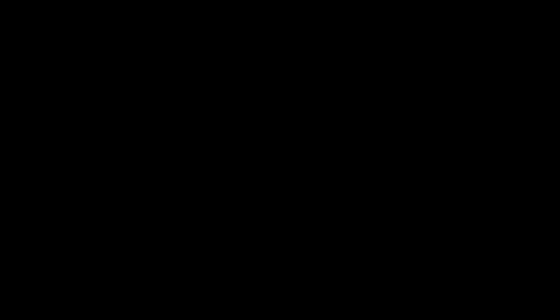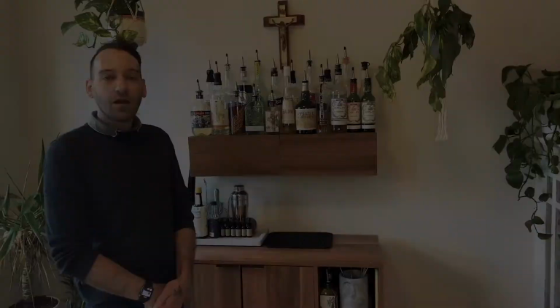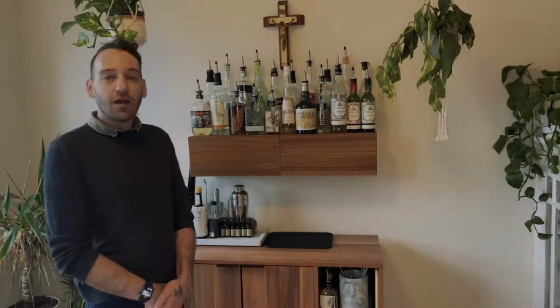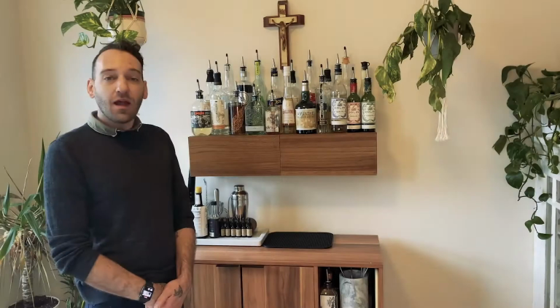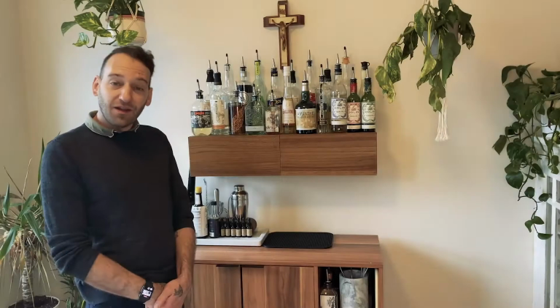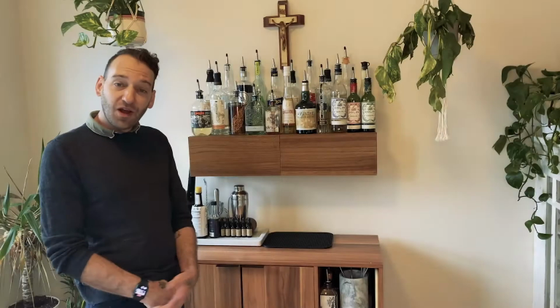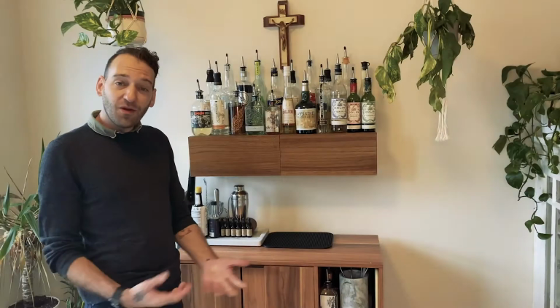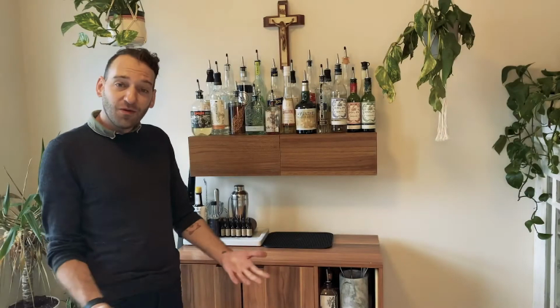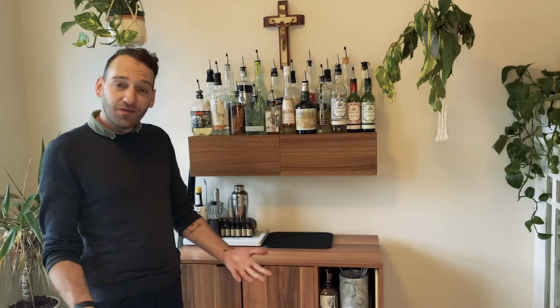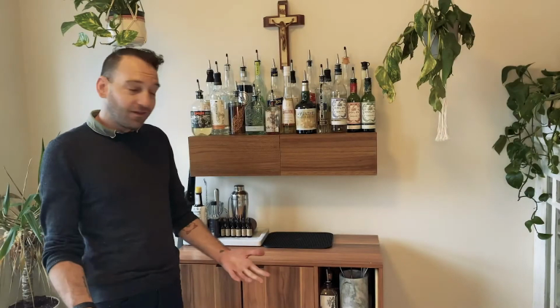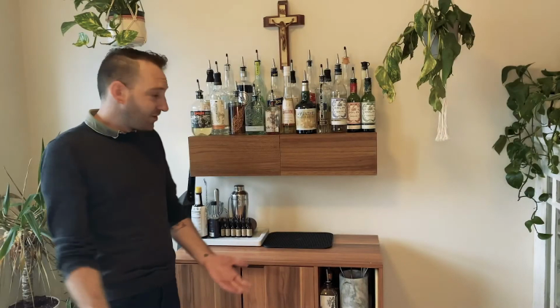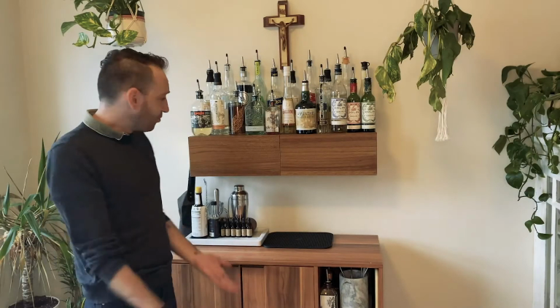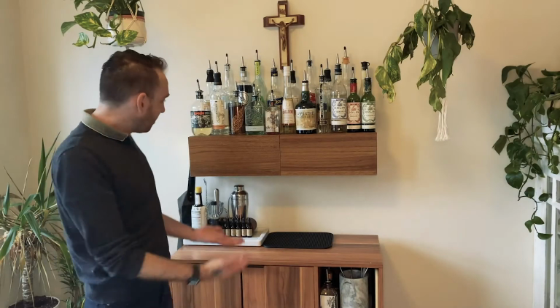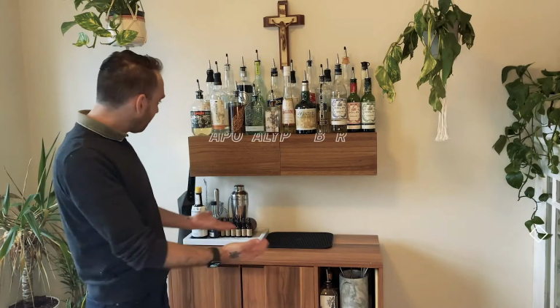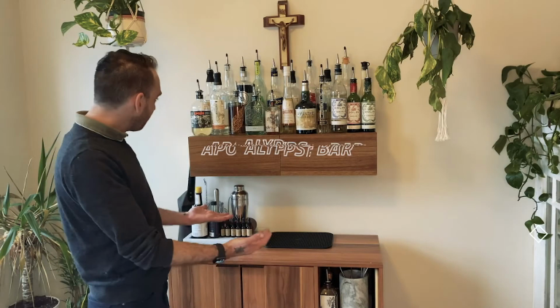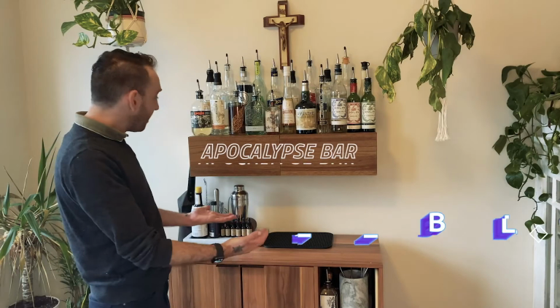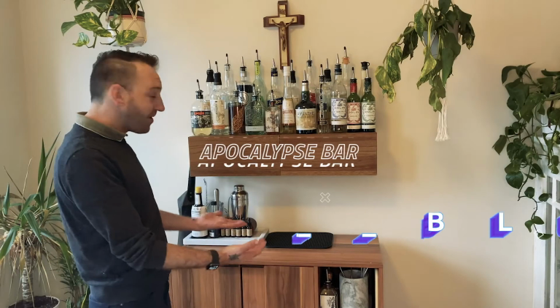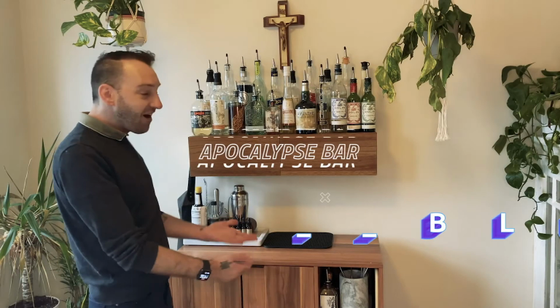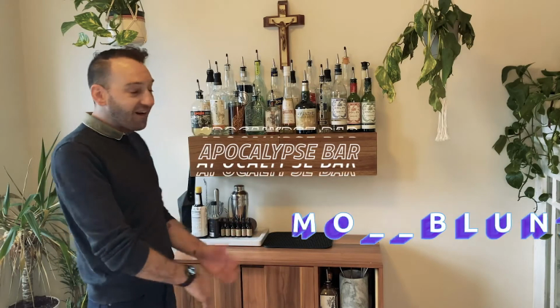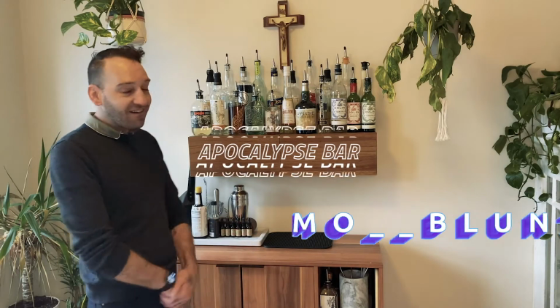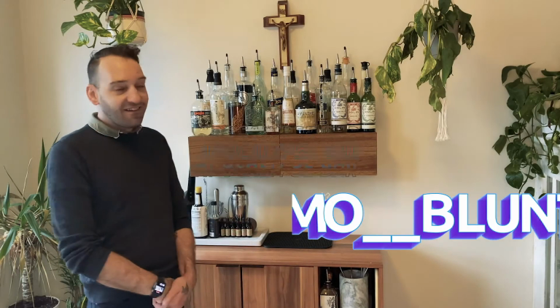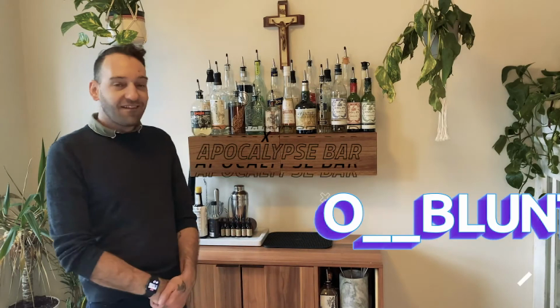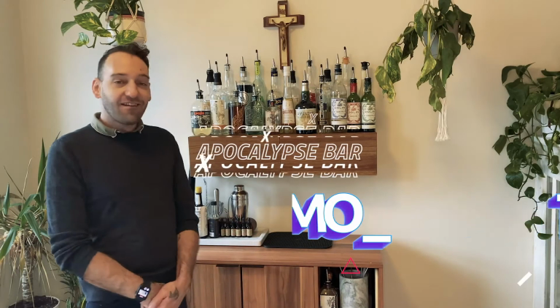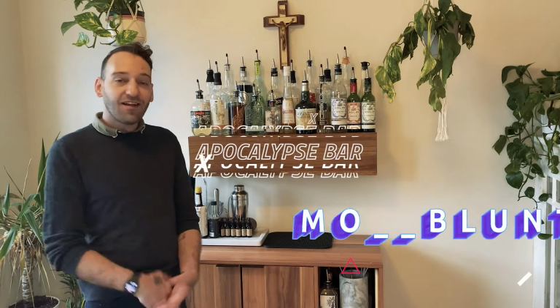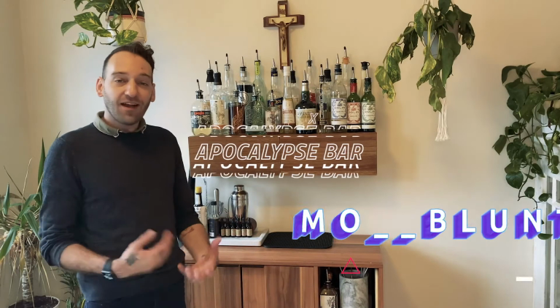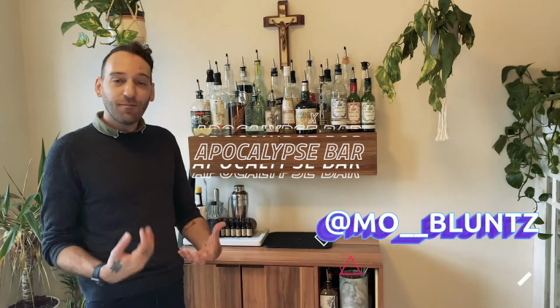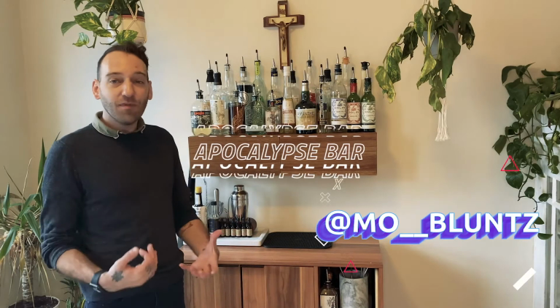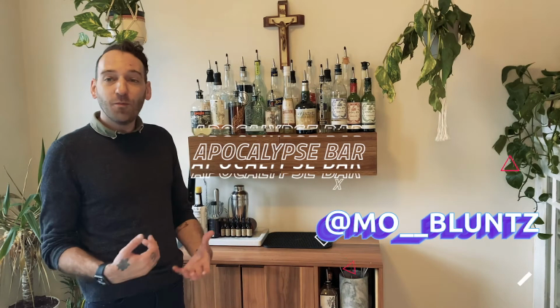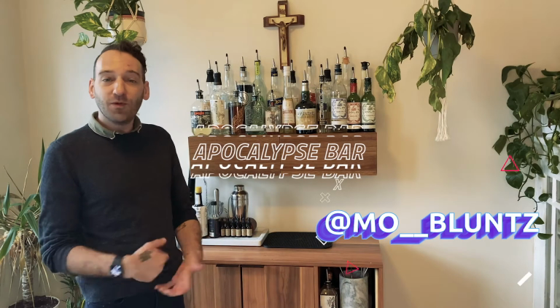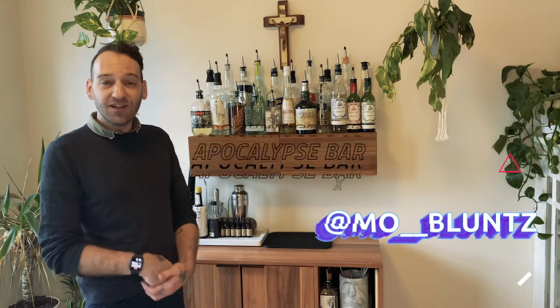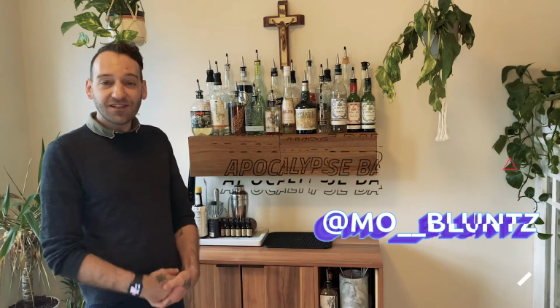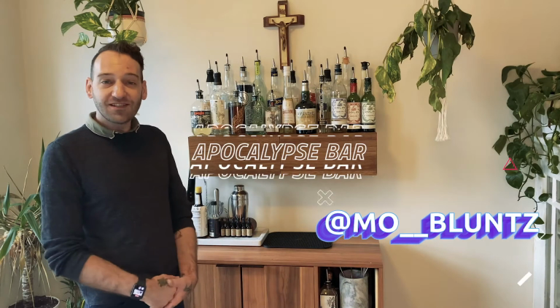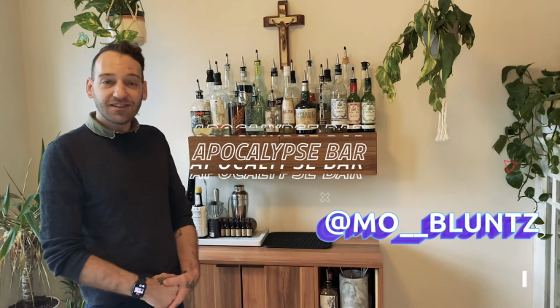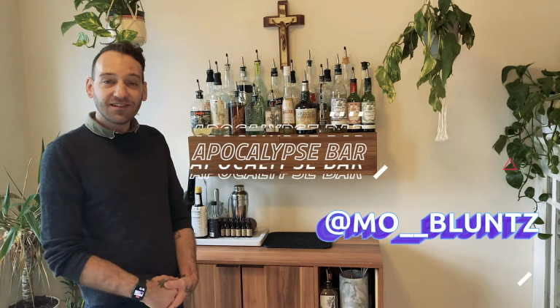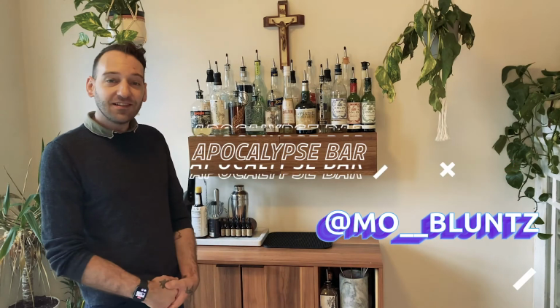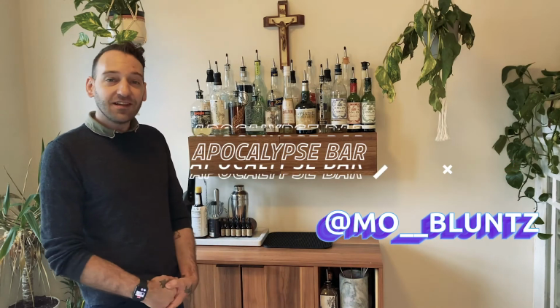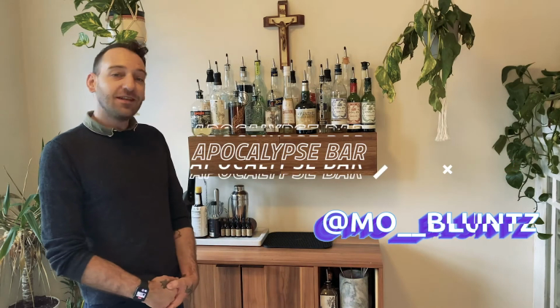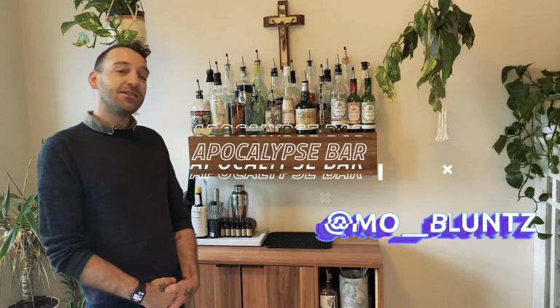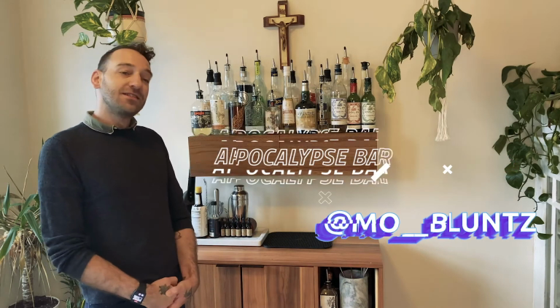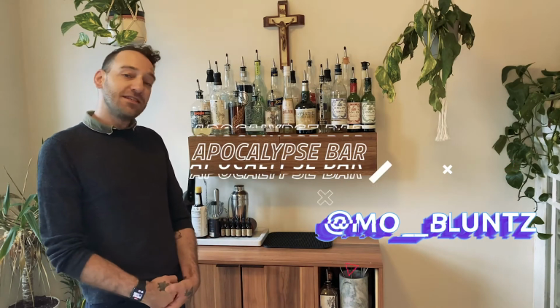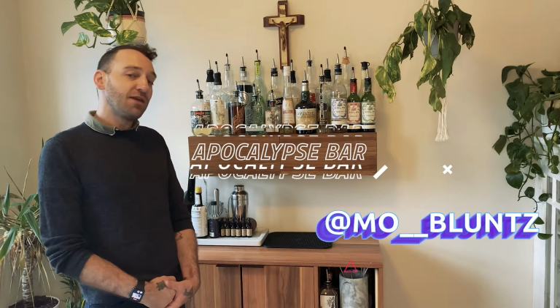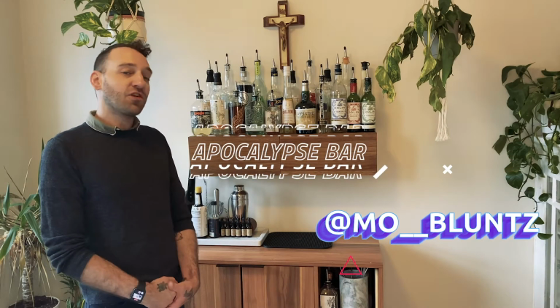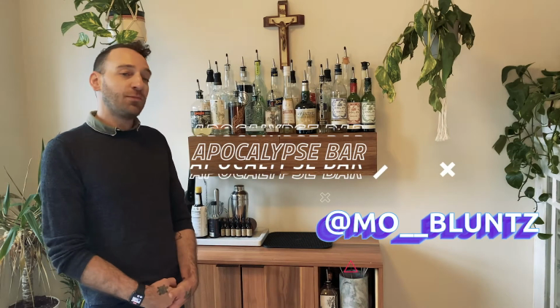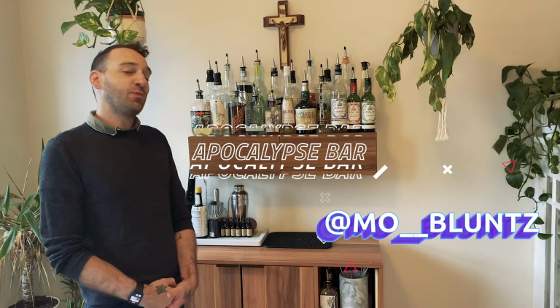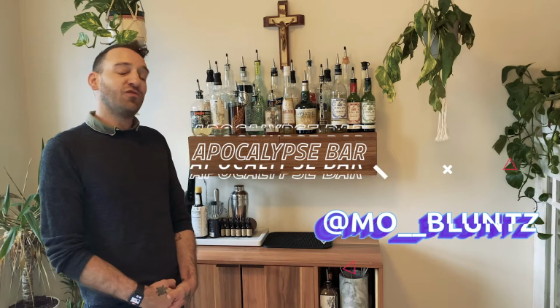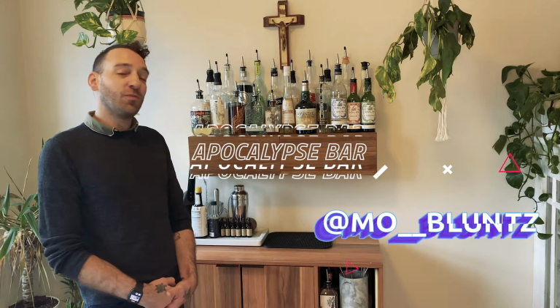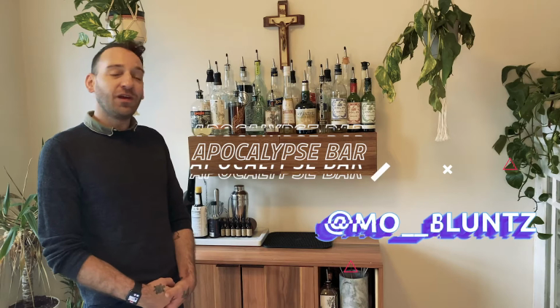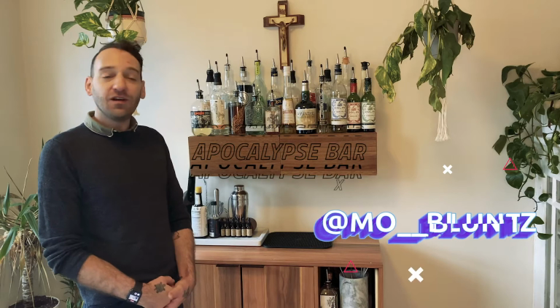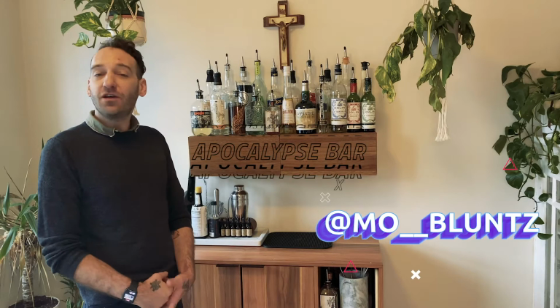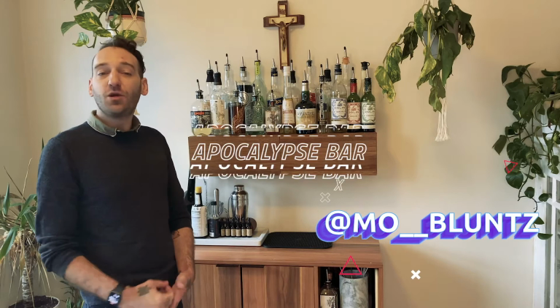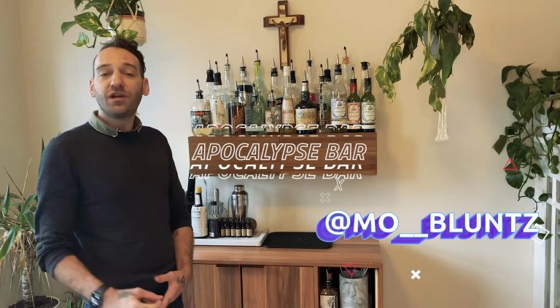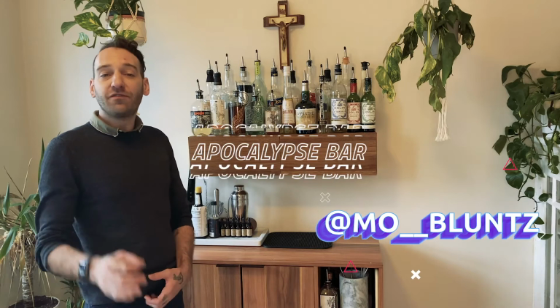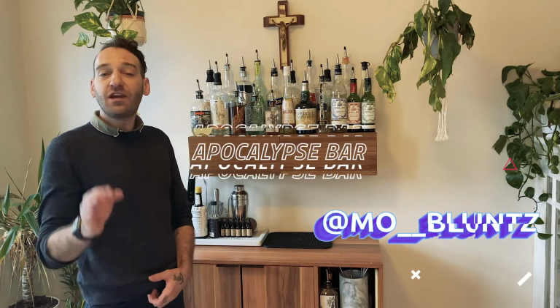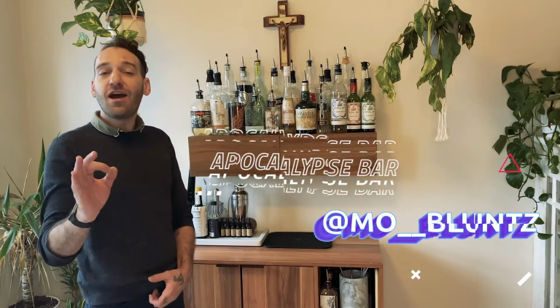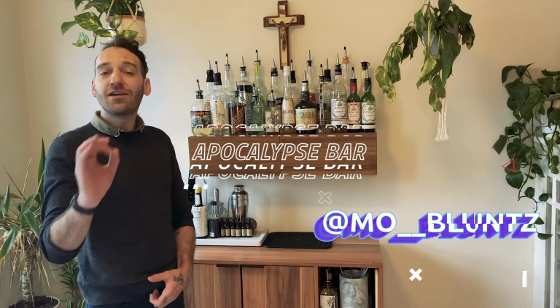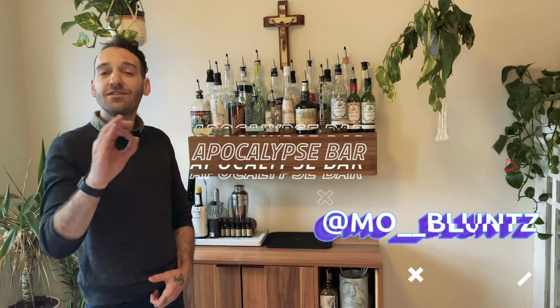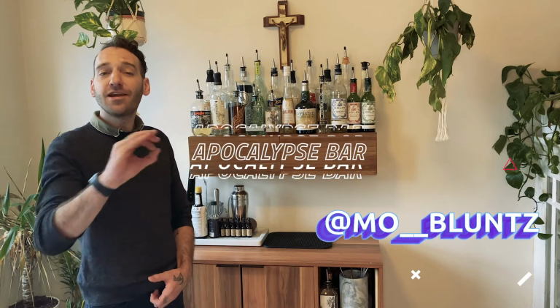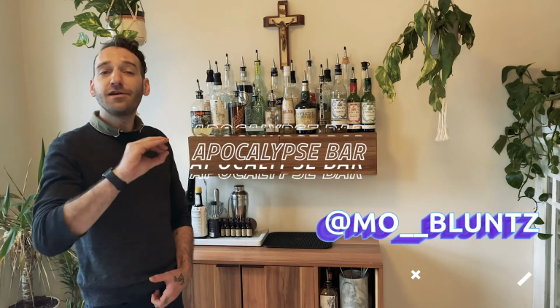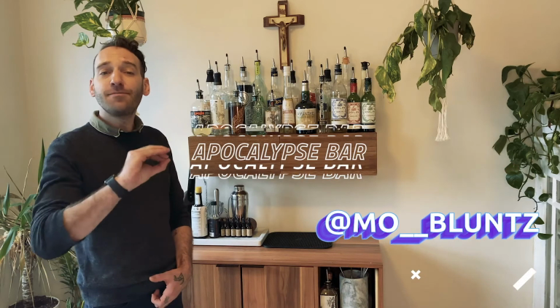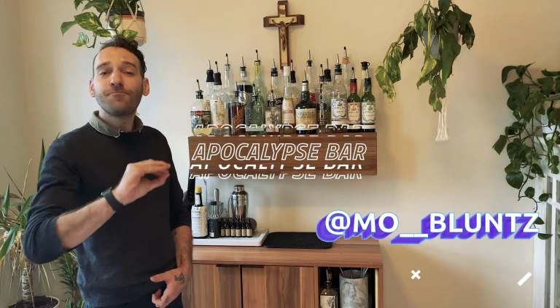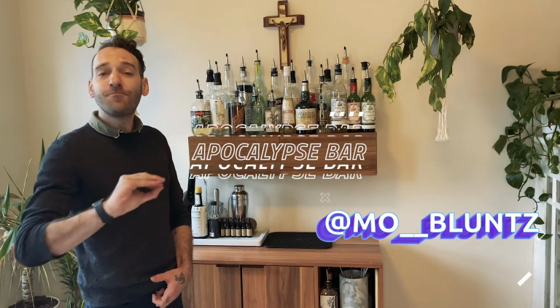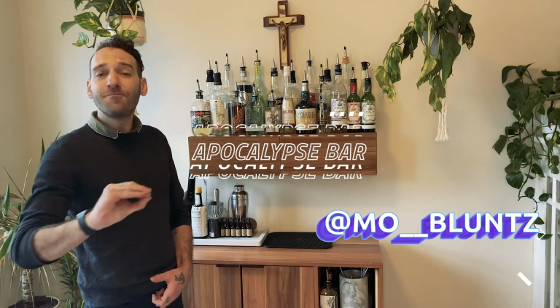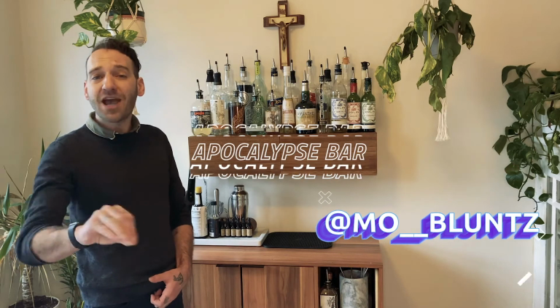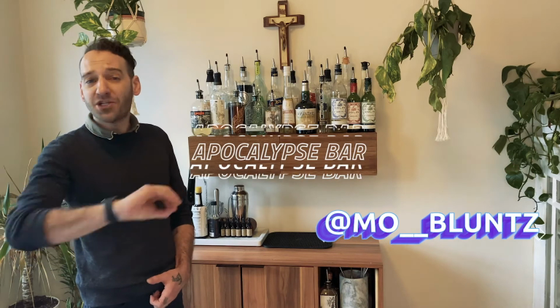Hello, welcome to my bar. I'm Mo Bluntz. Today we're gonna be performing a little bit of cocktail magic.